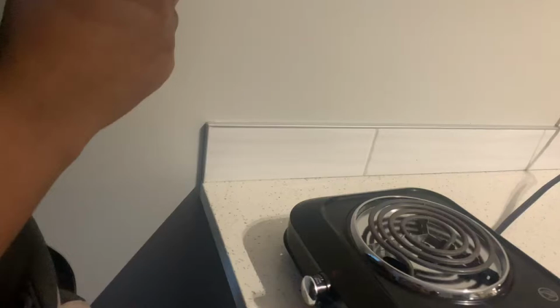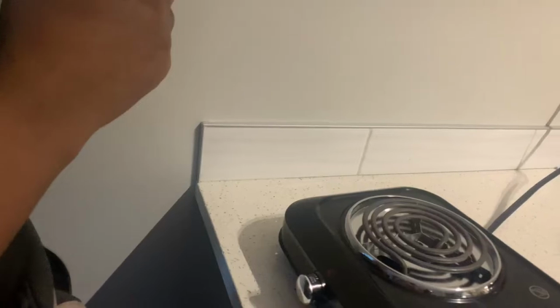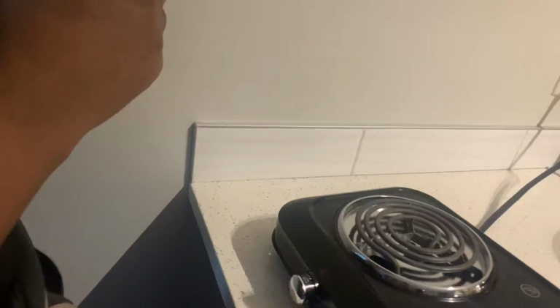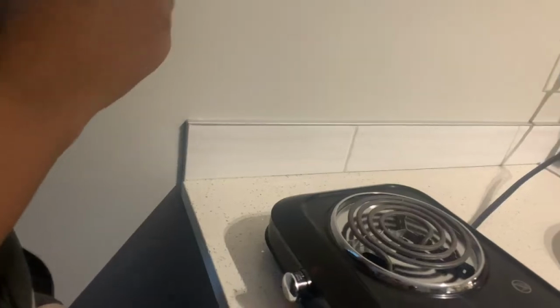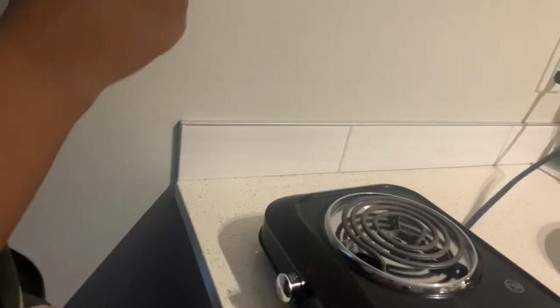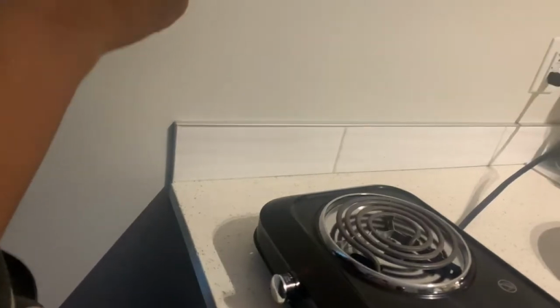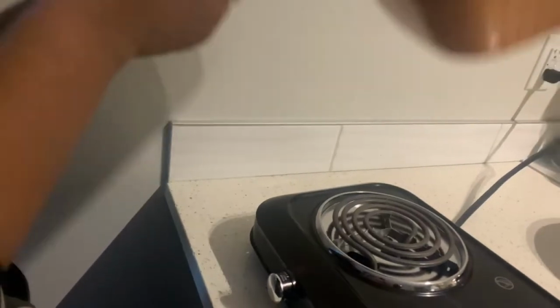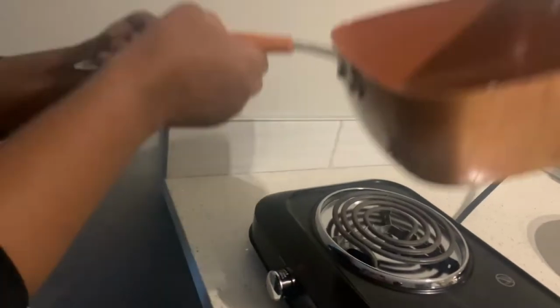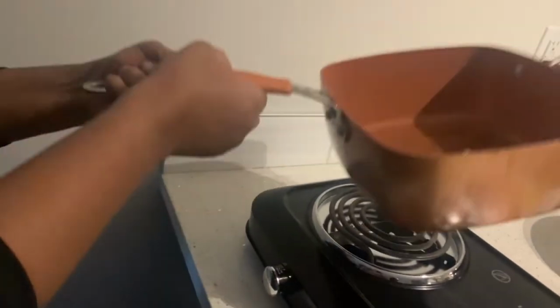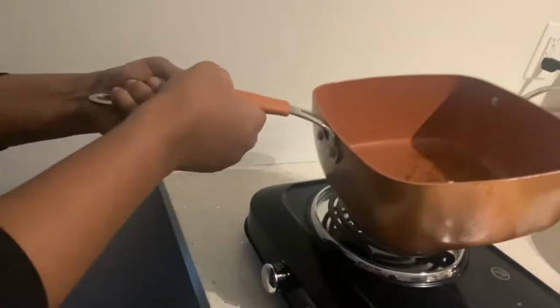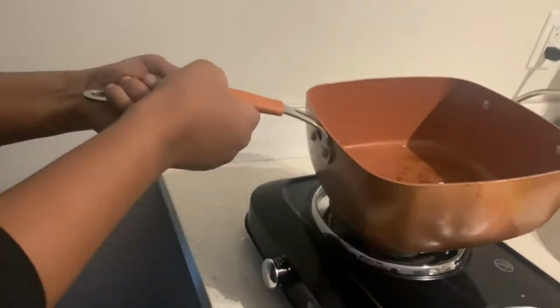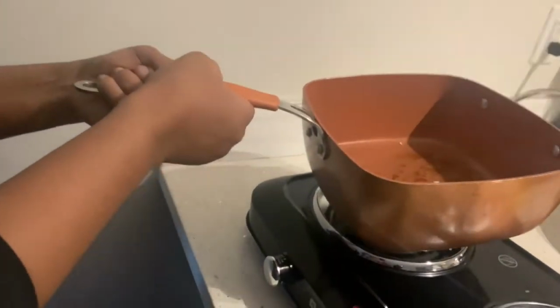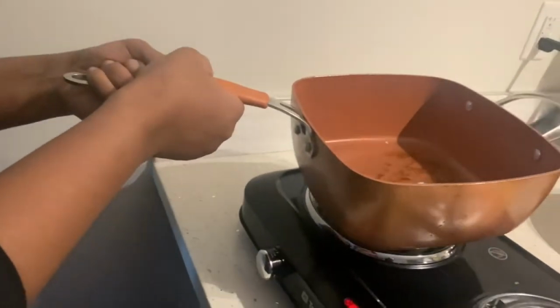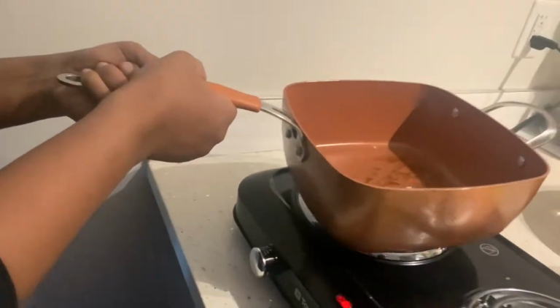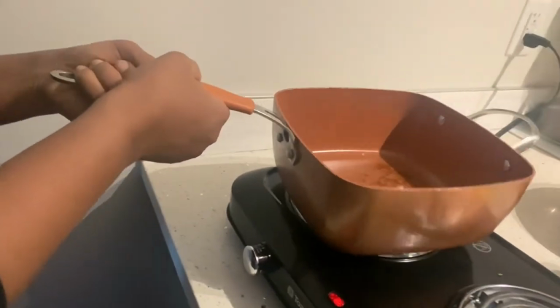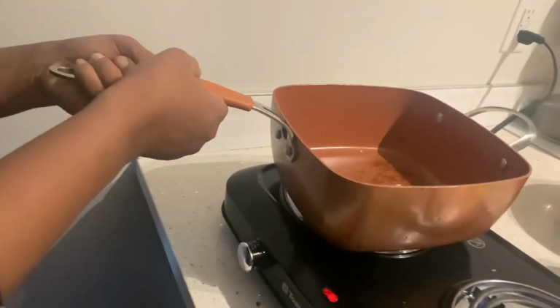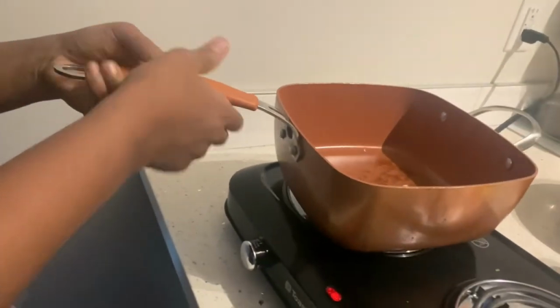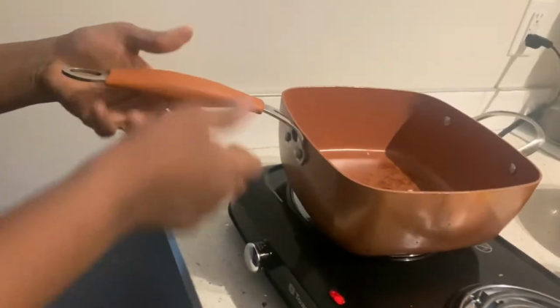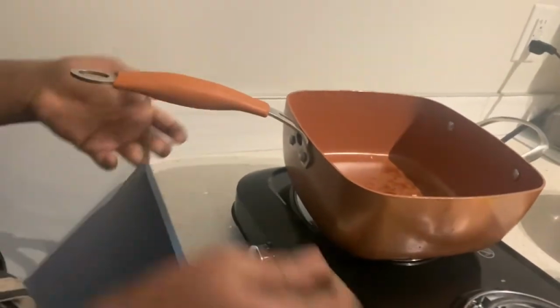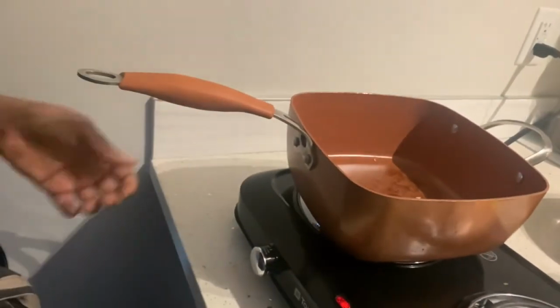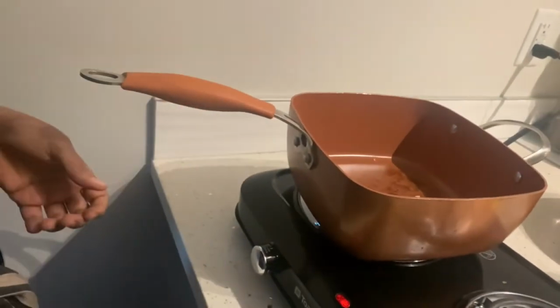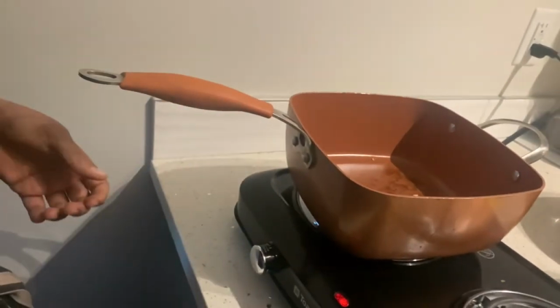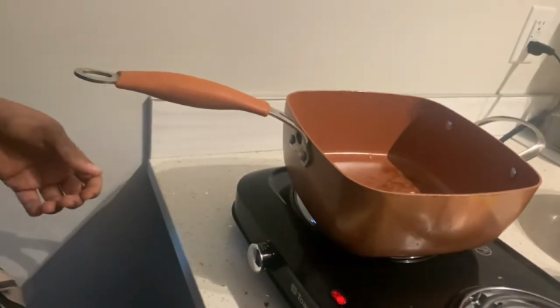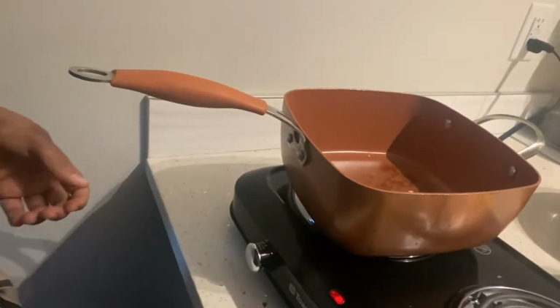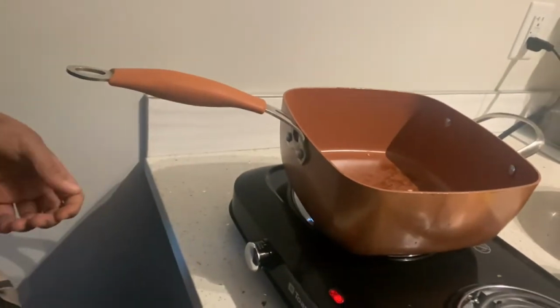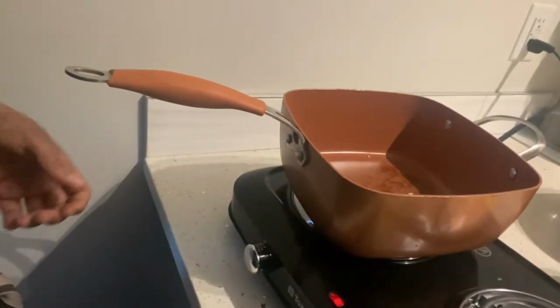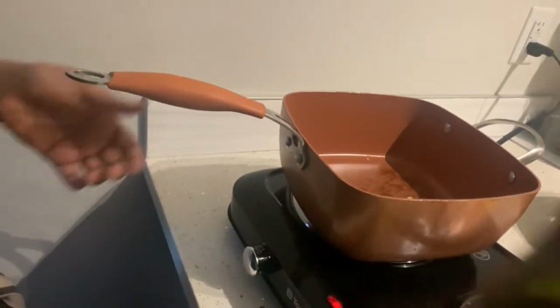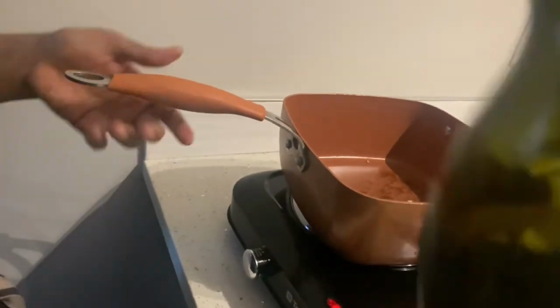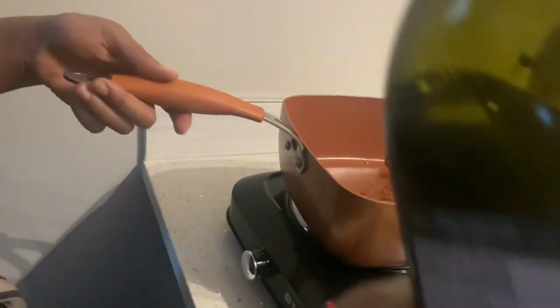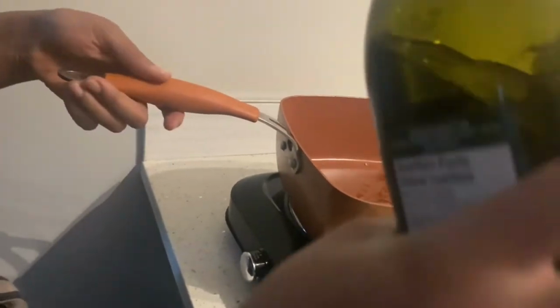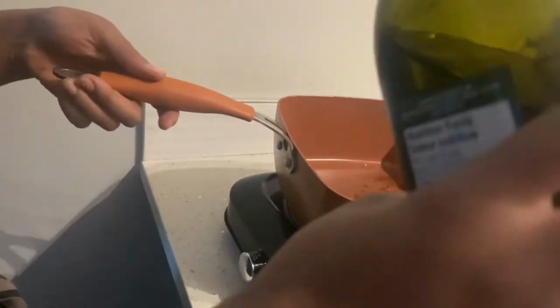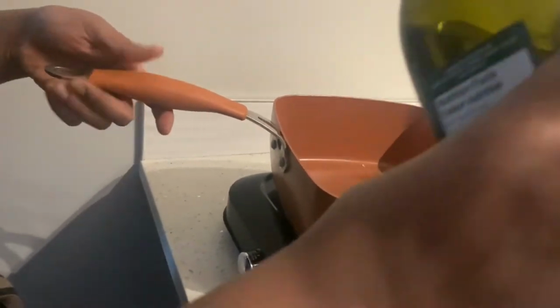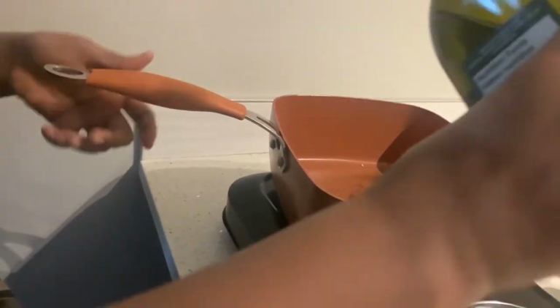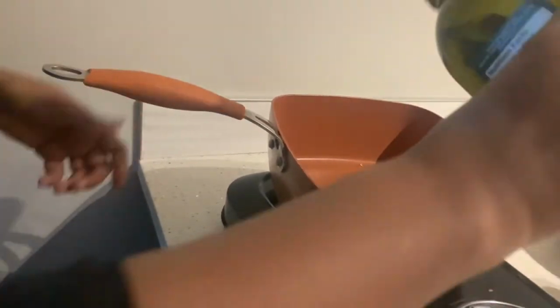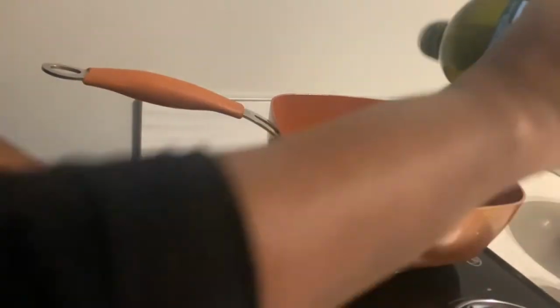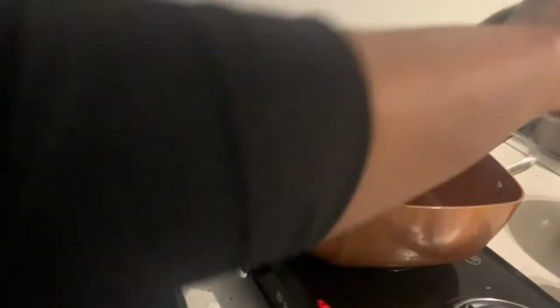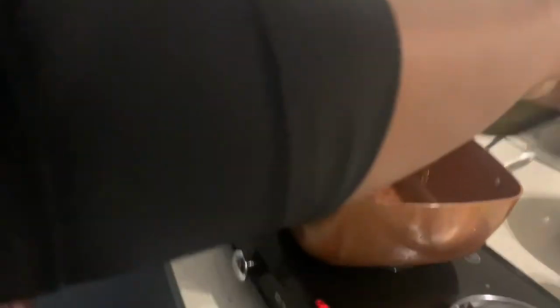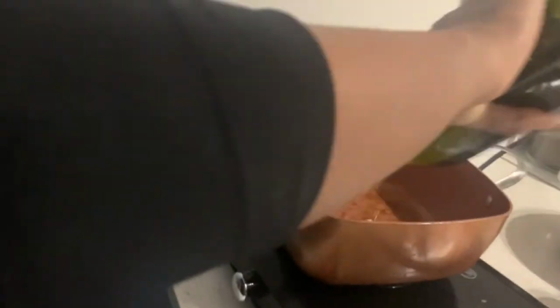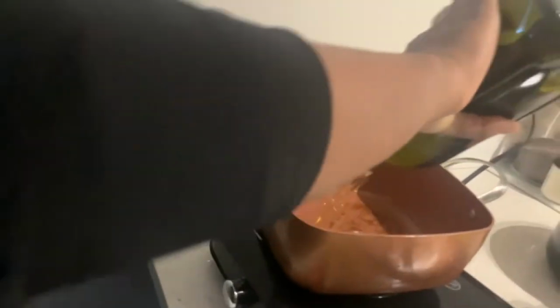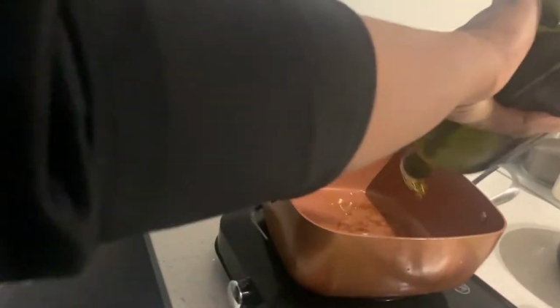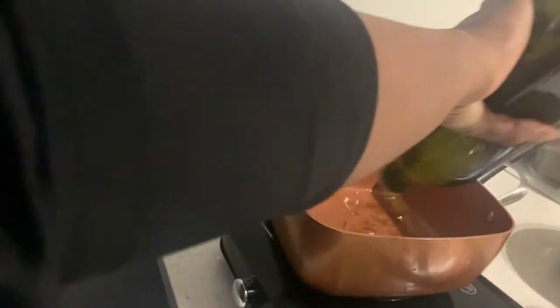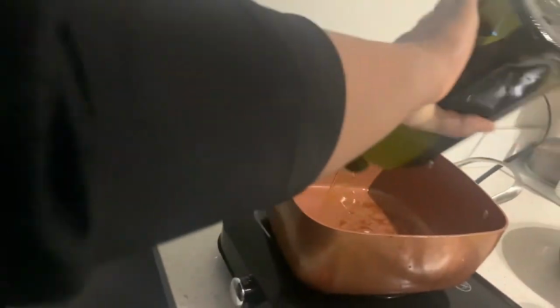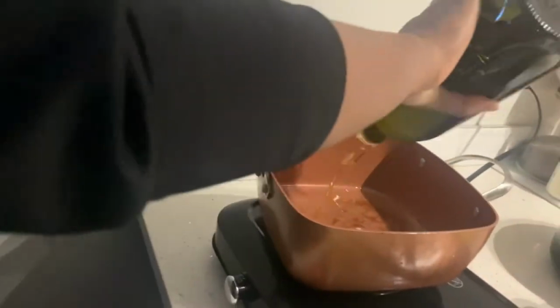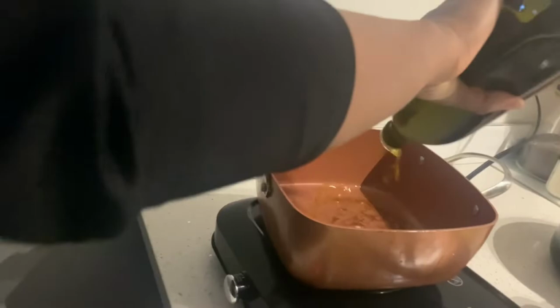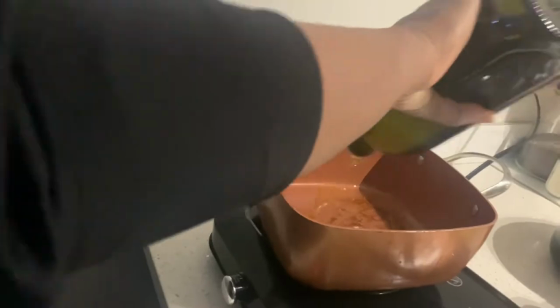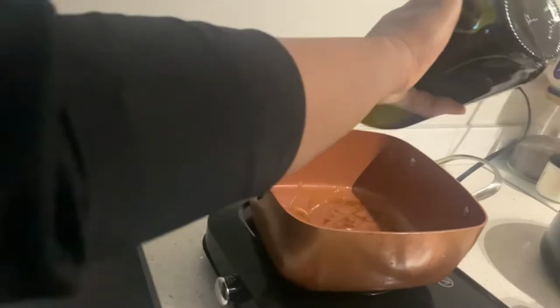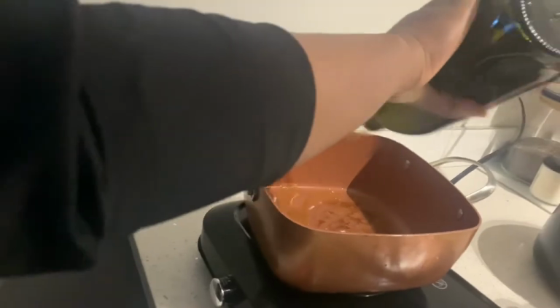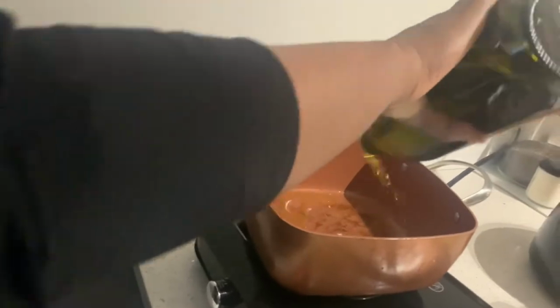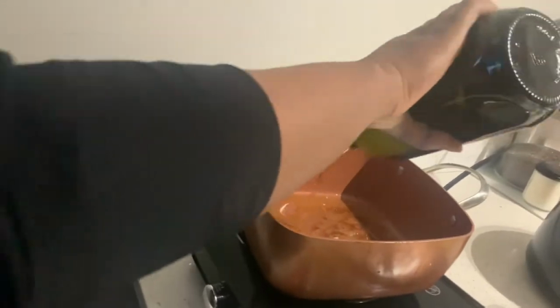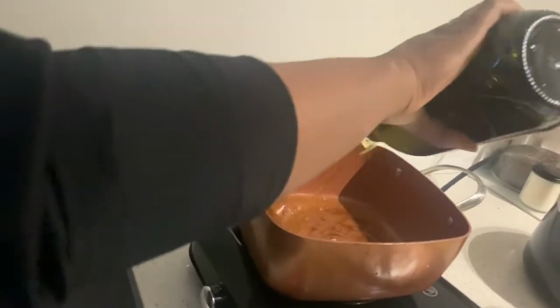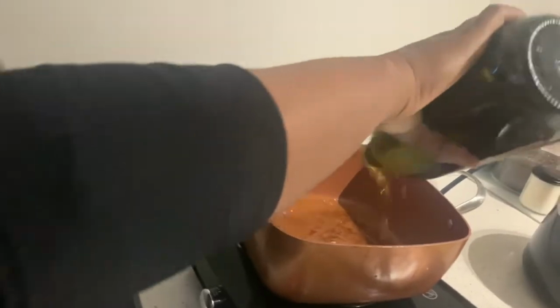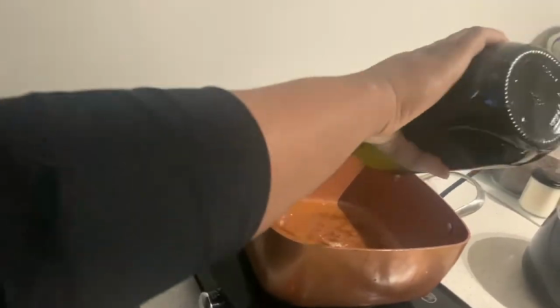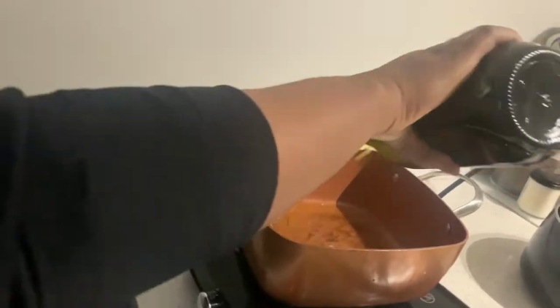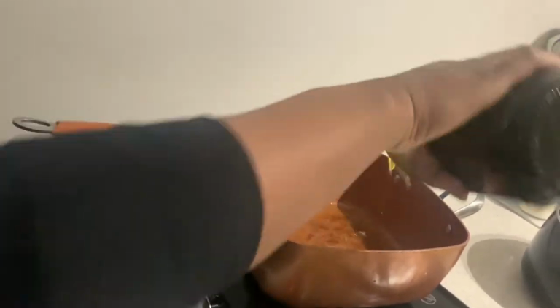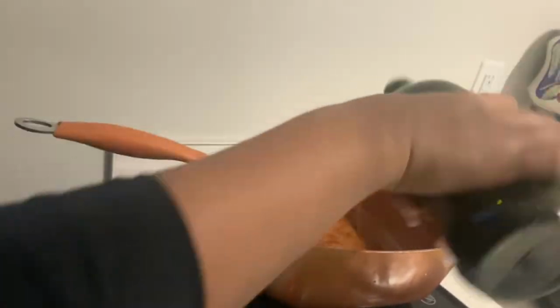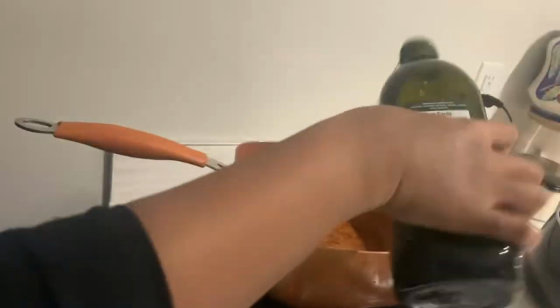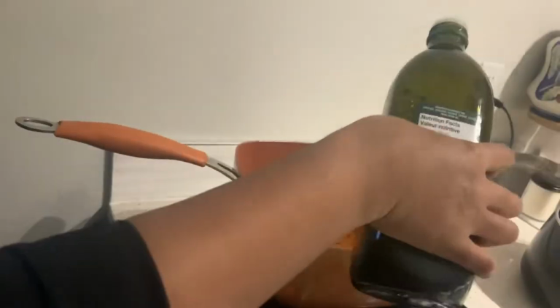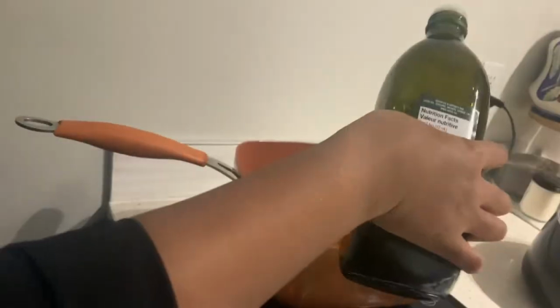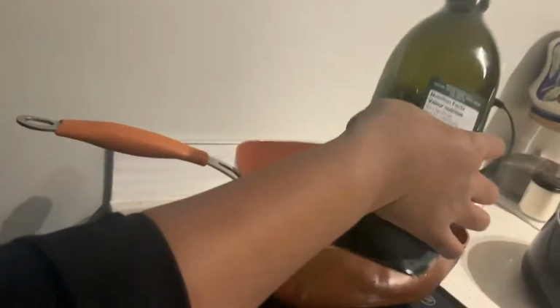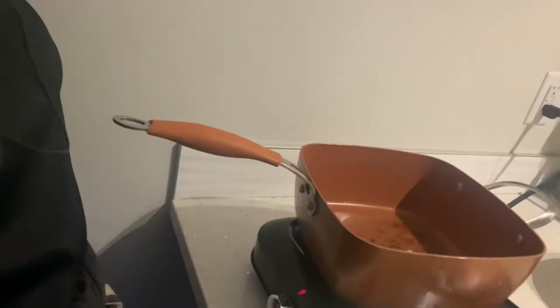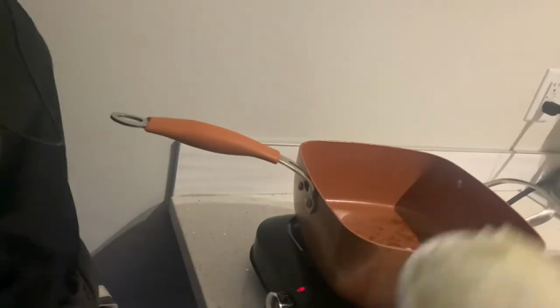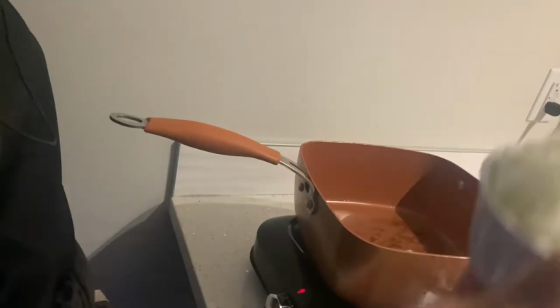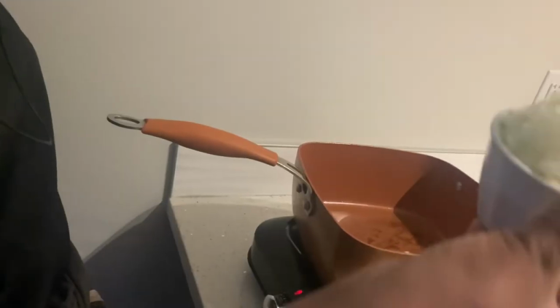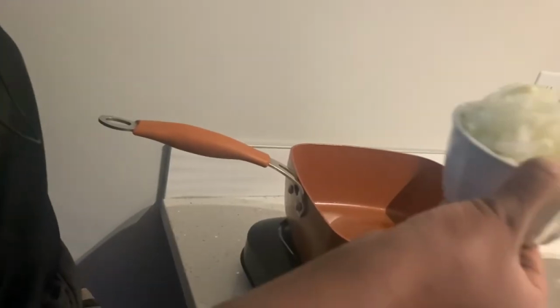Let's make some quick and easy noodles. Into the hot pan, add in your oil. Oil is hot,